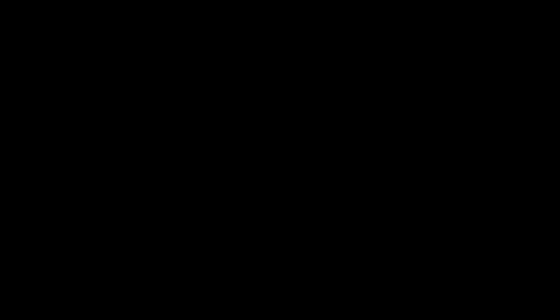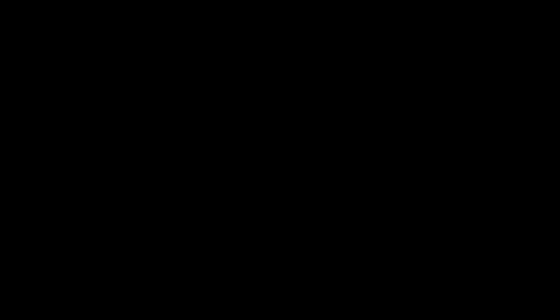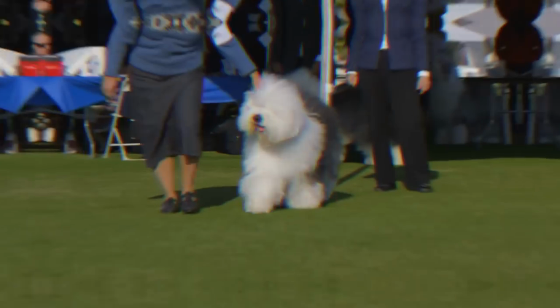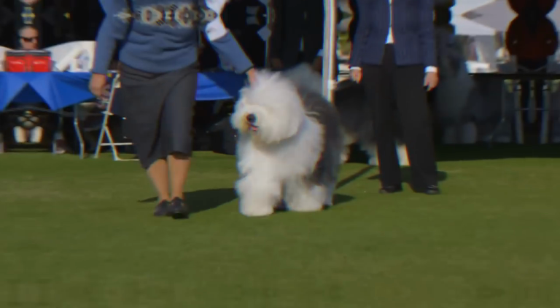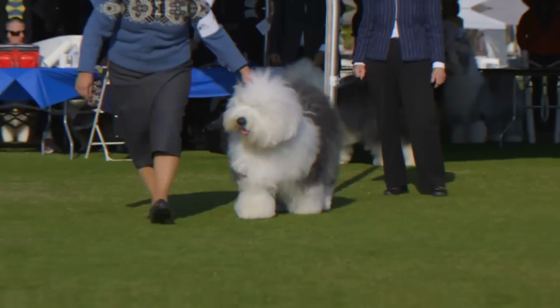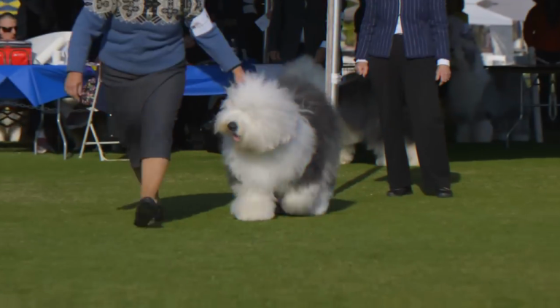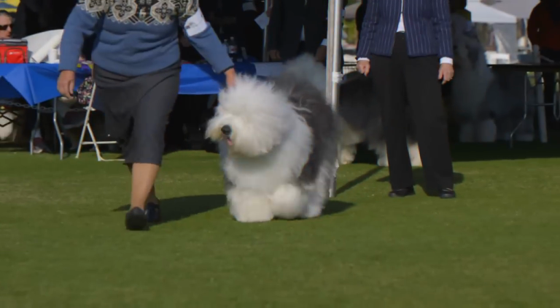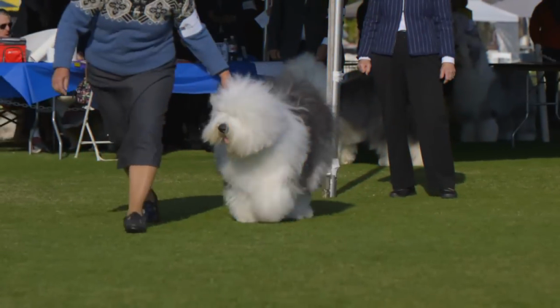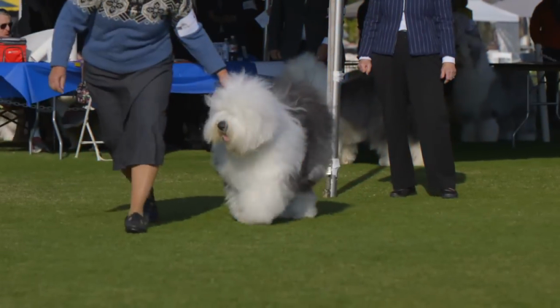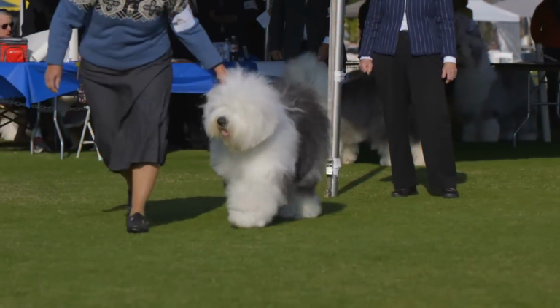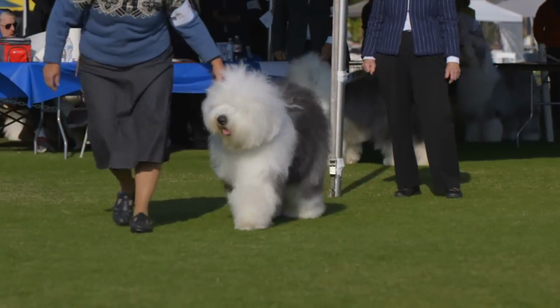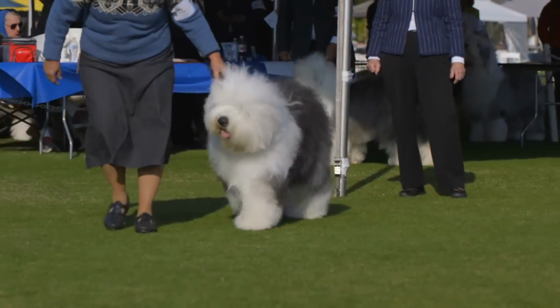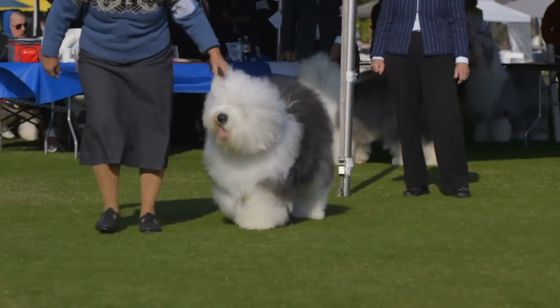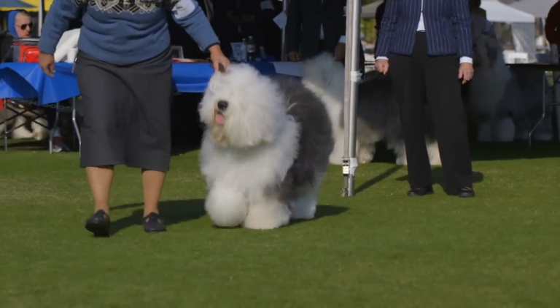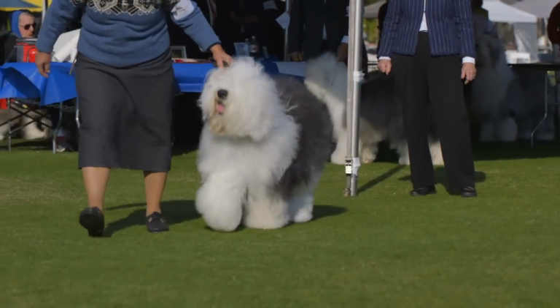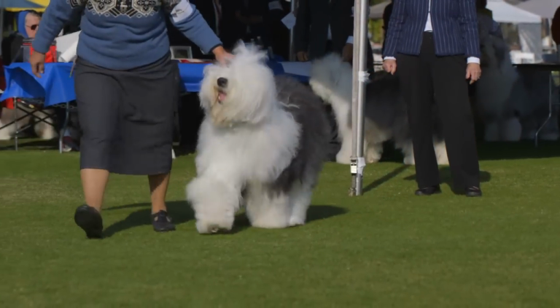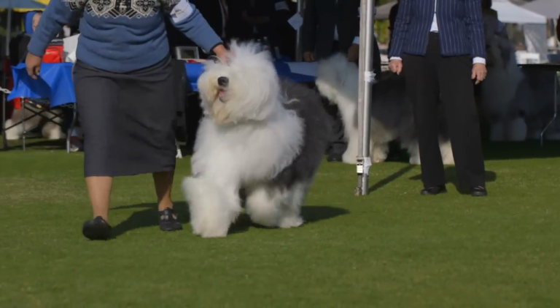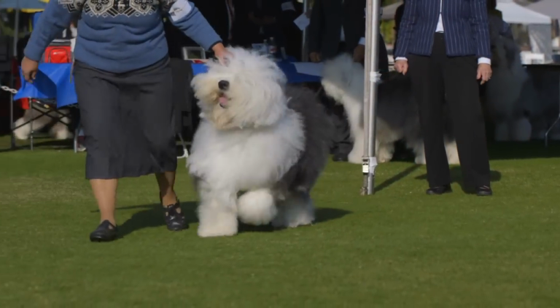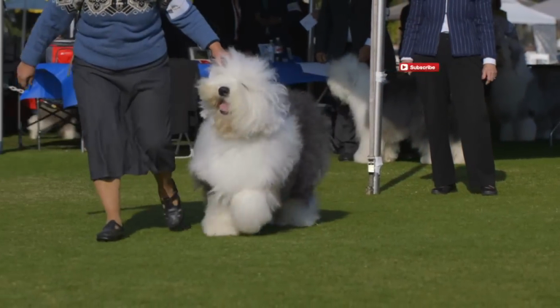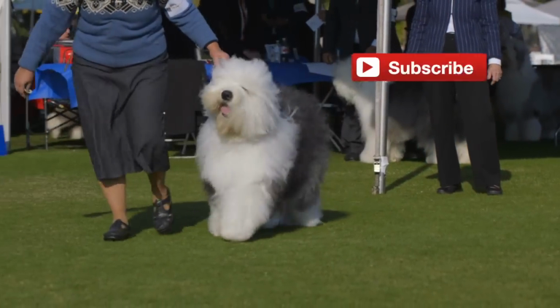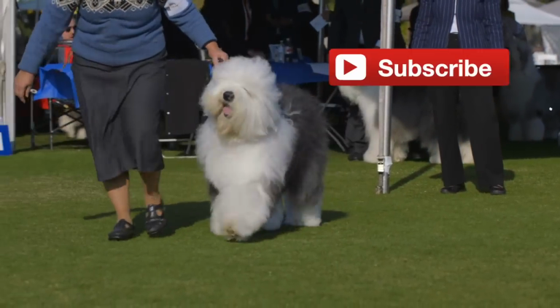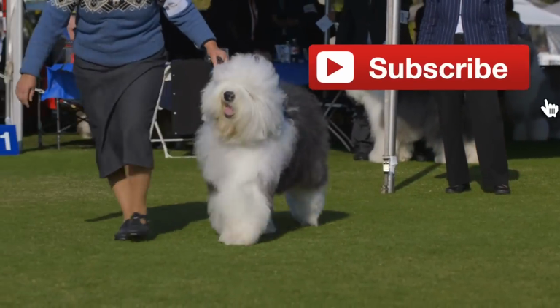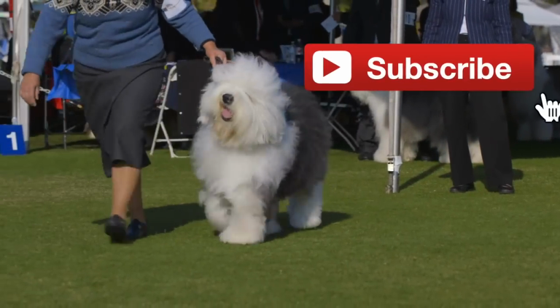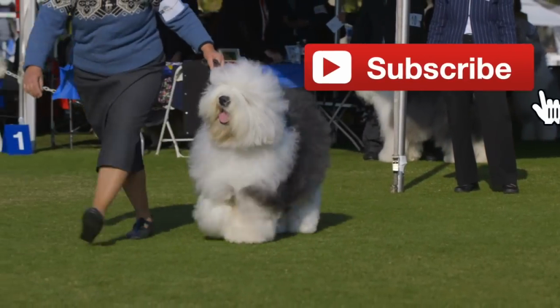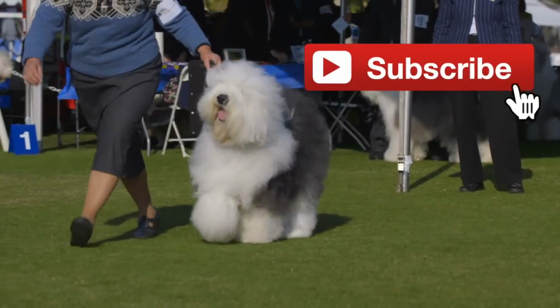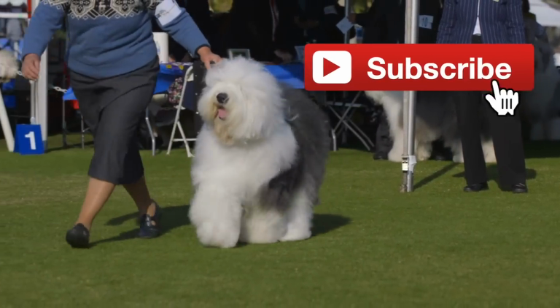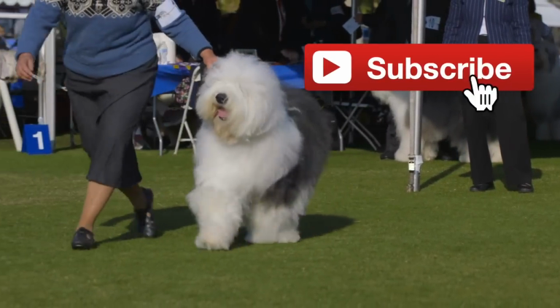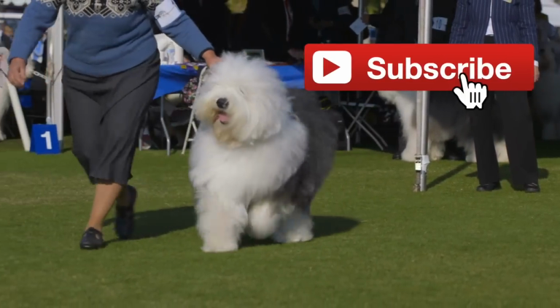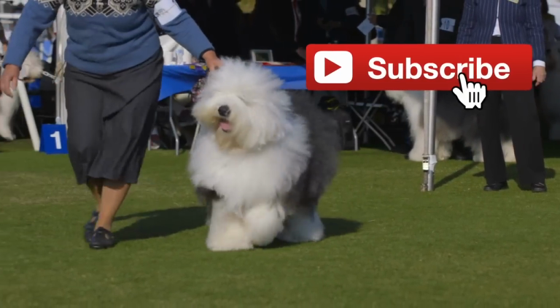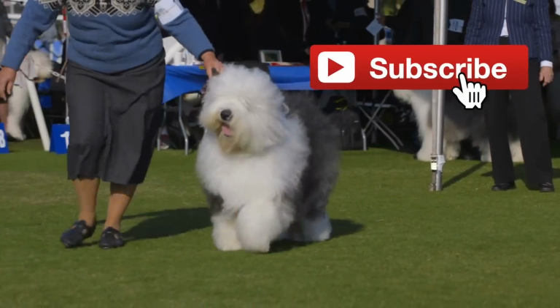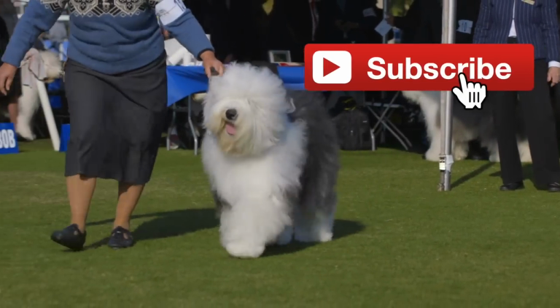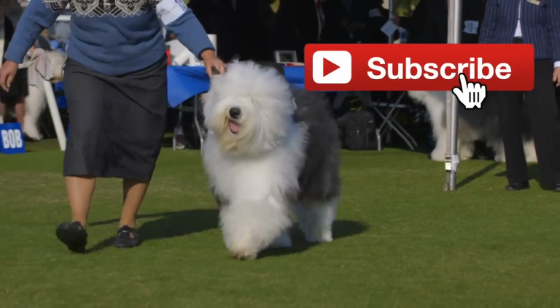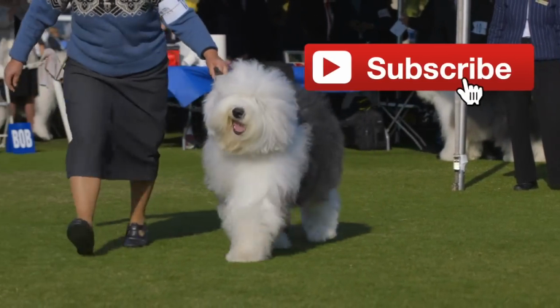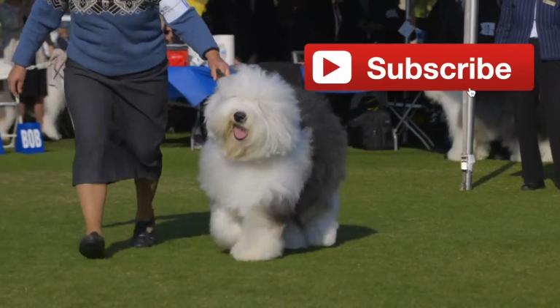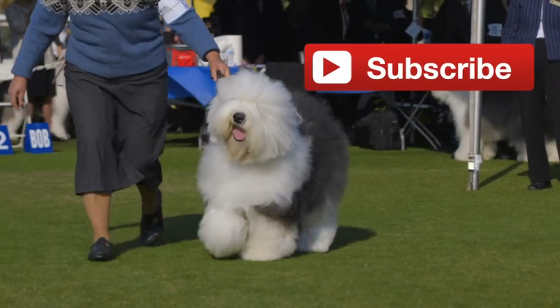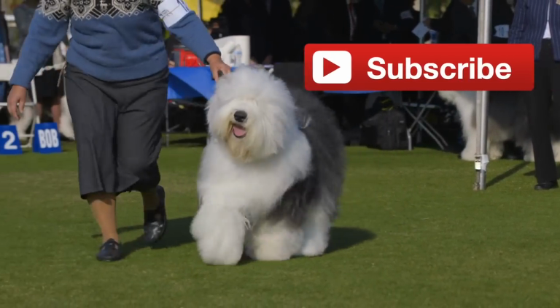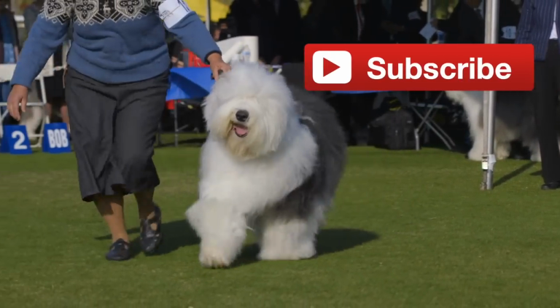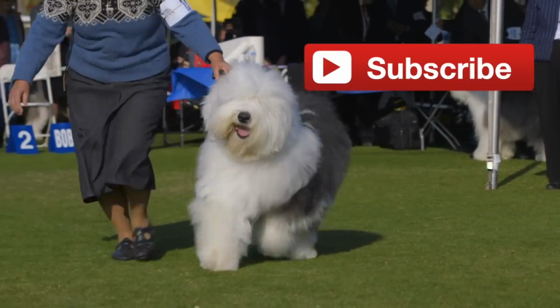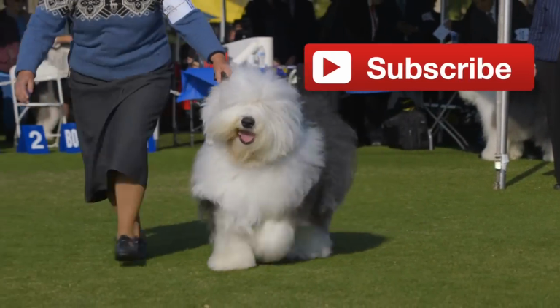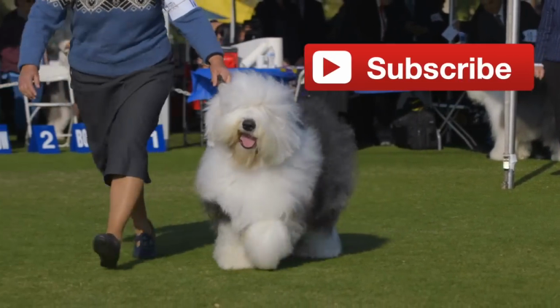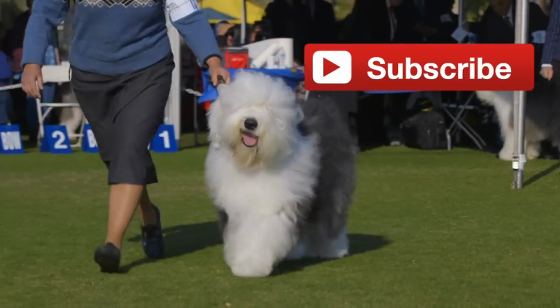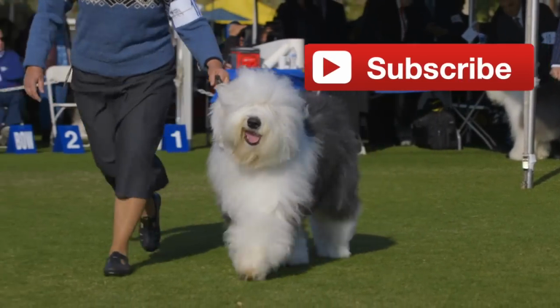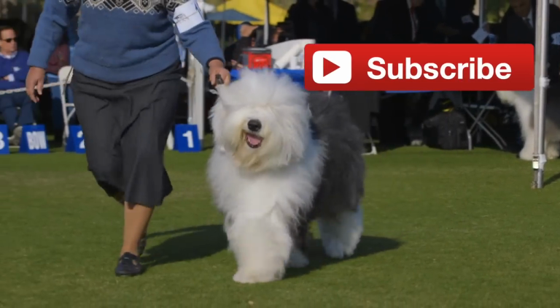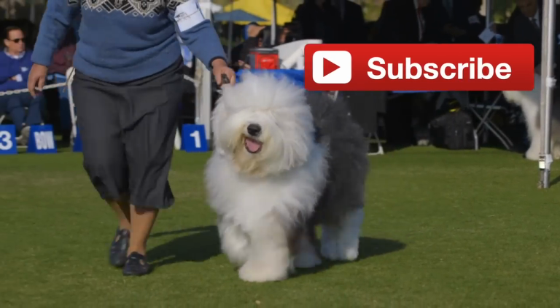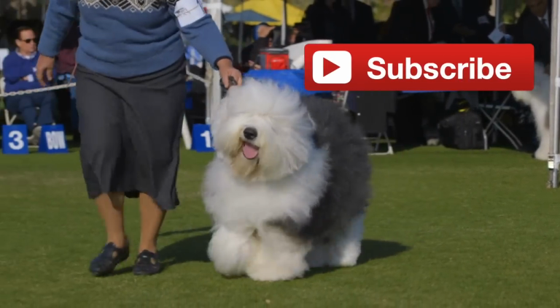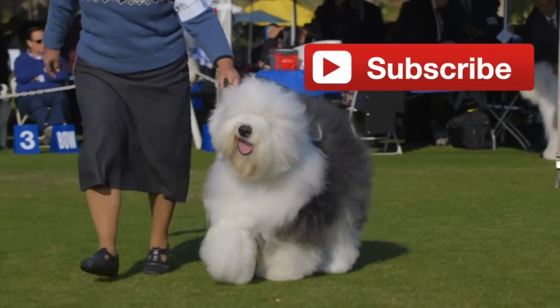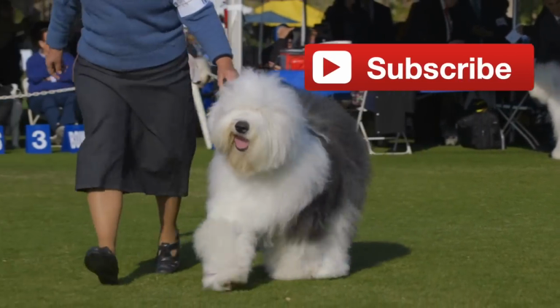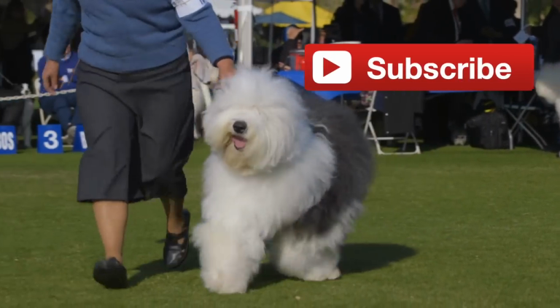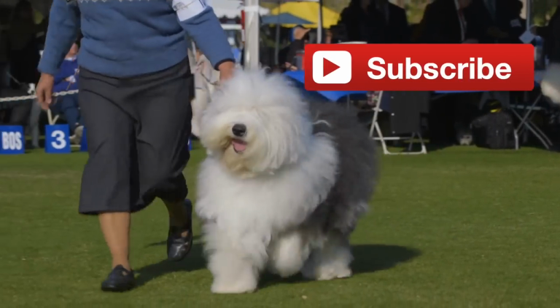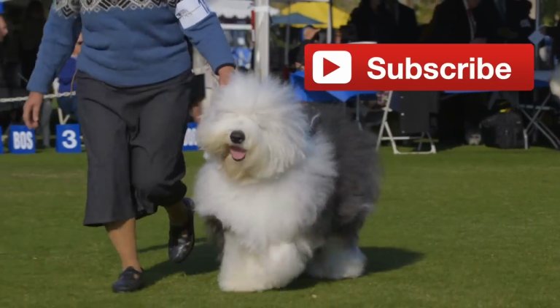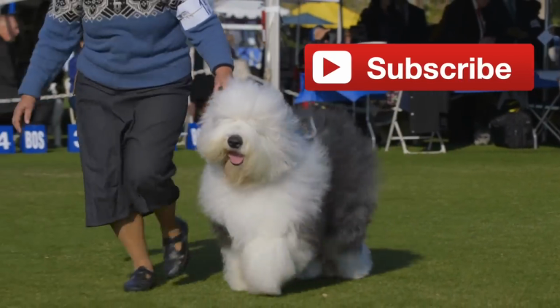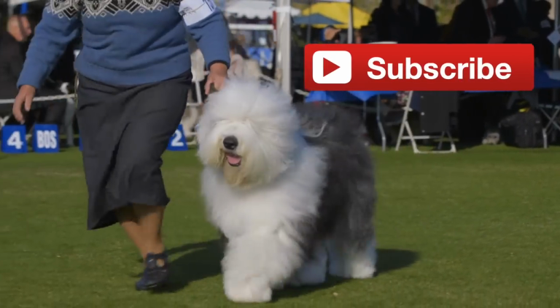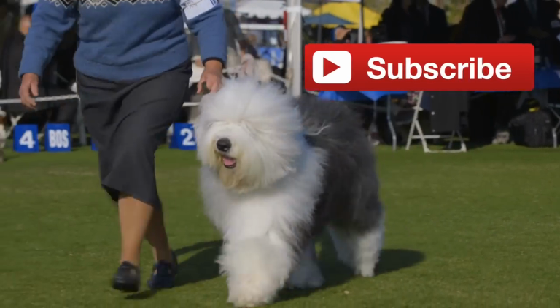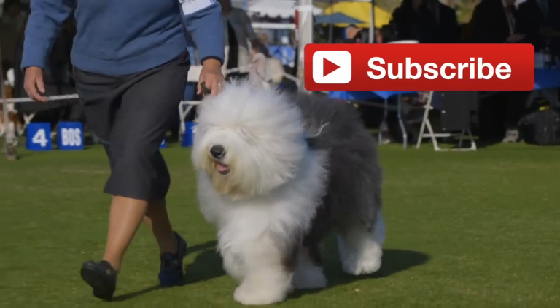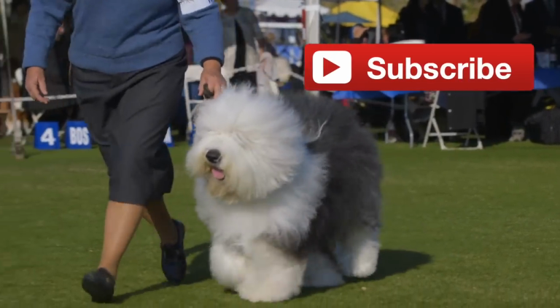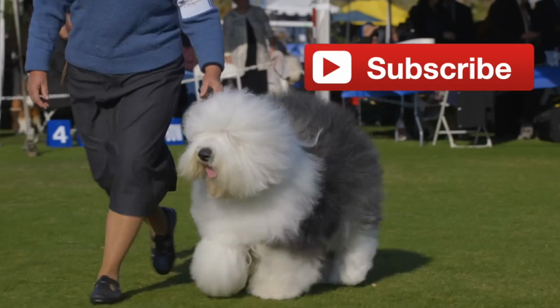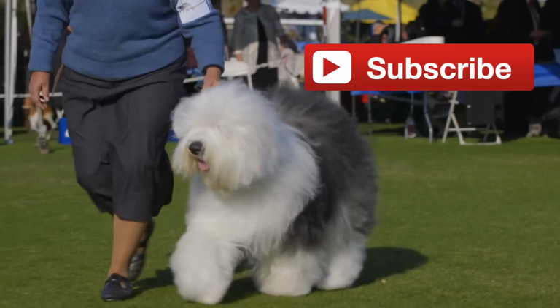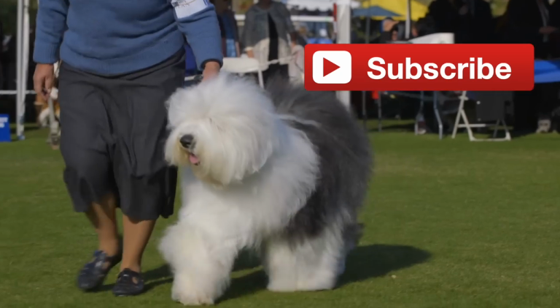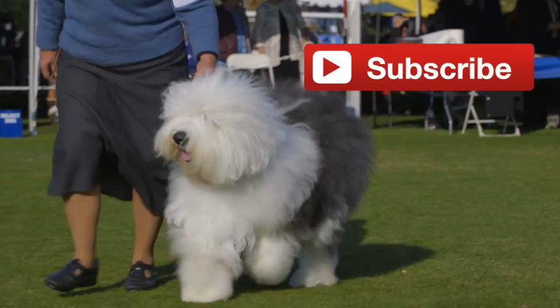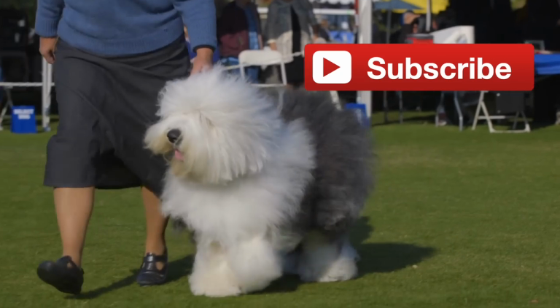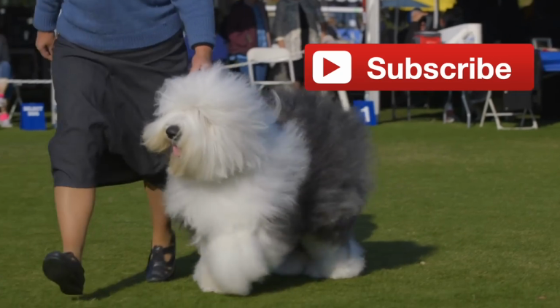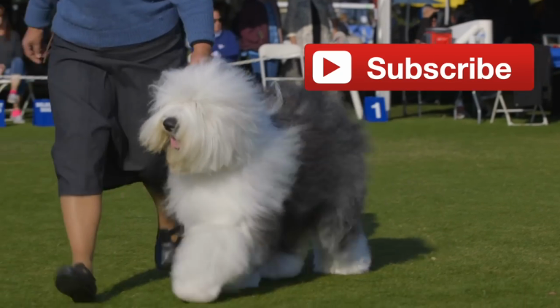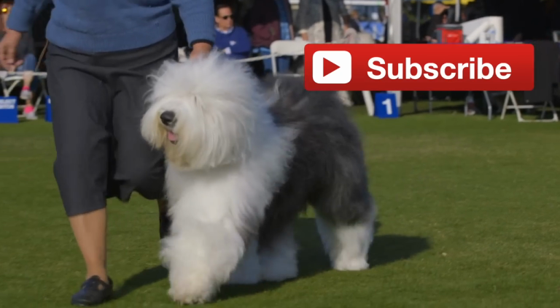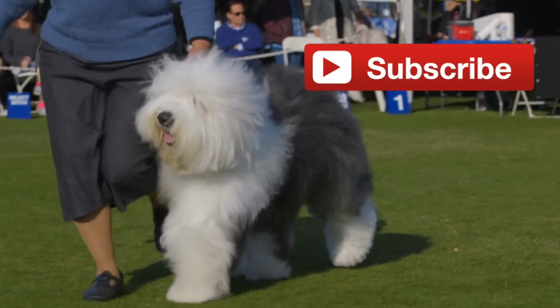Hey, what's going on guys? This is Zeke, DoggumentaryTV, YouTube channel for dog lovers. If you guys haven't already, please go ahead and subscribe to the channel.